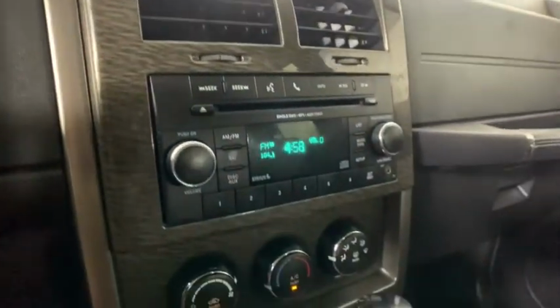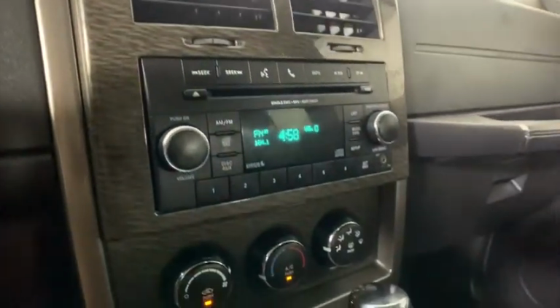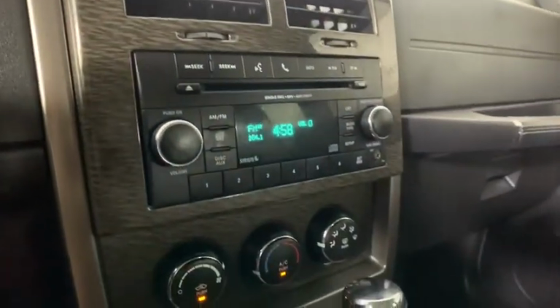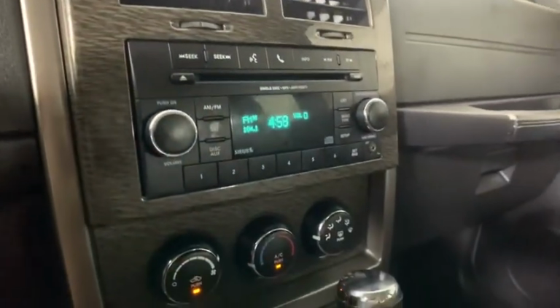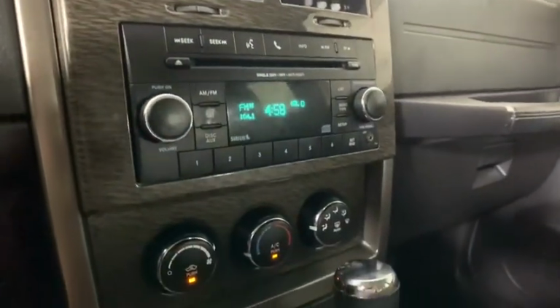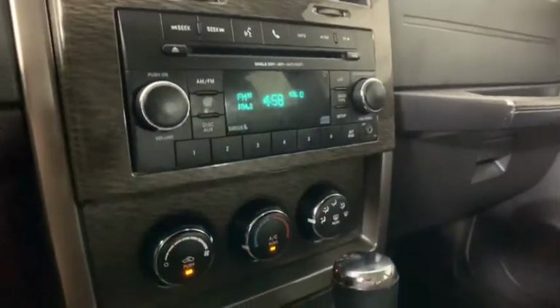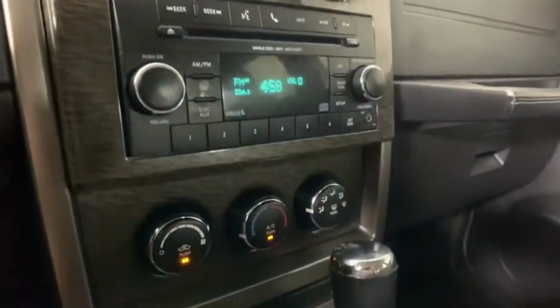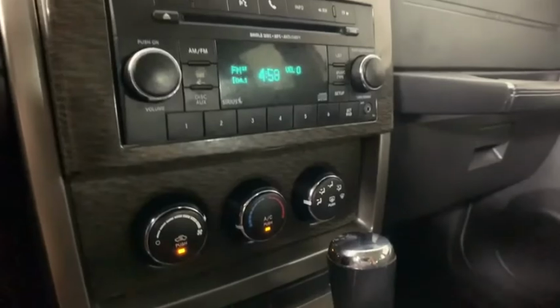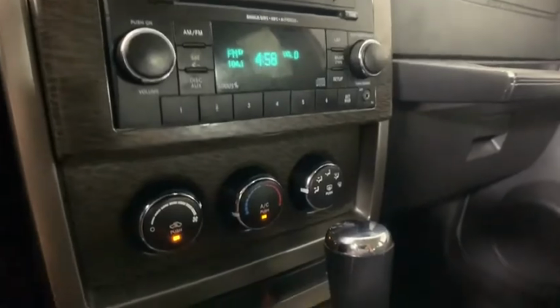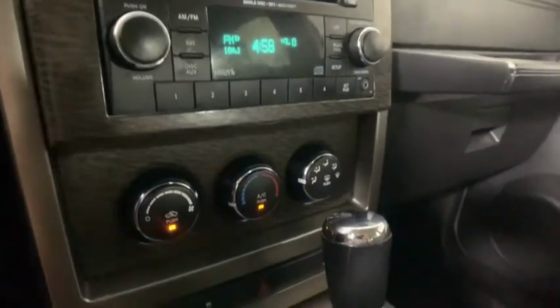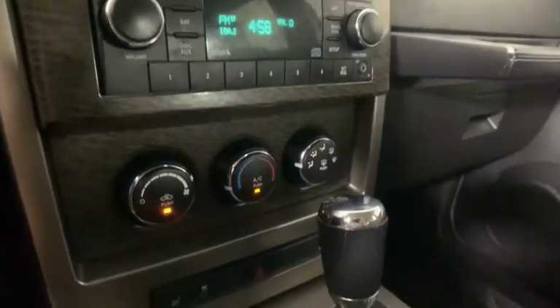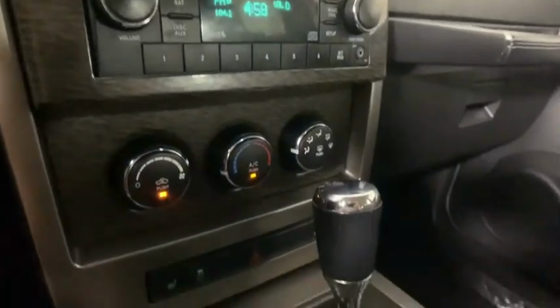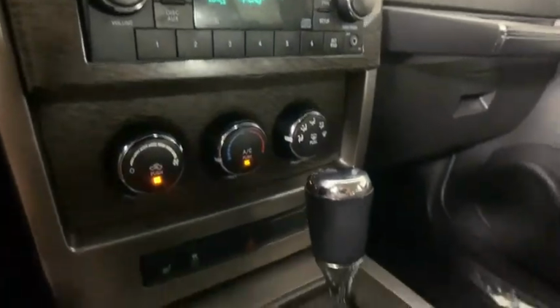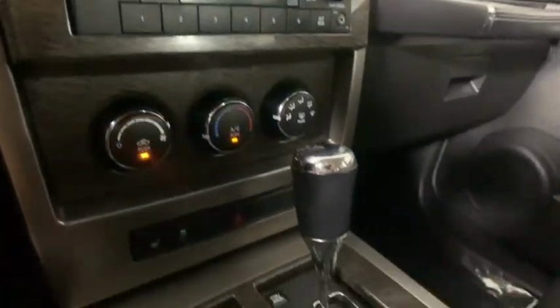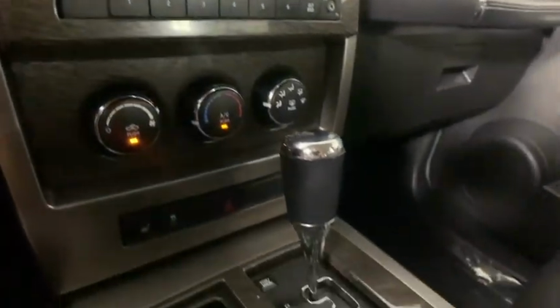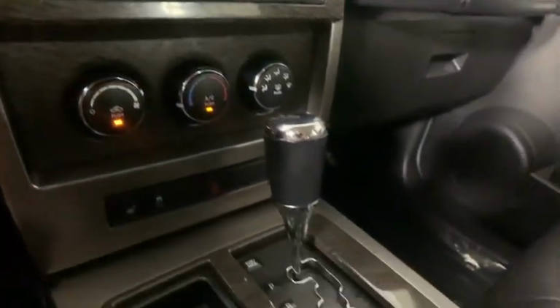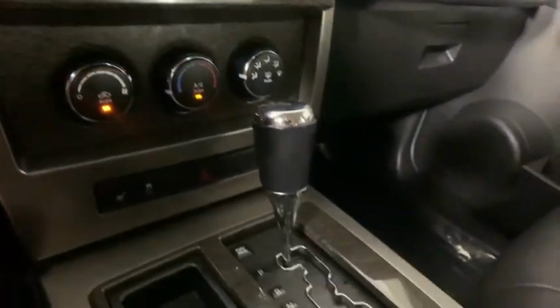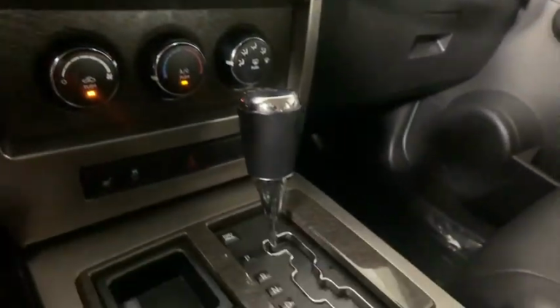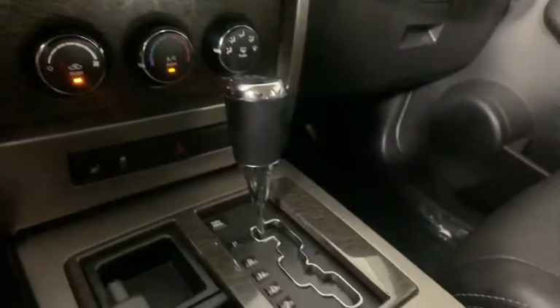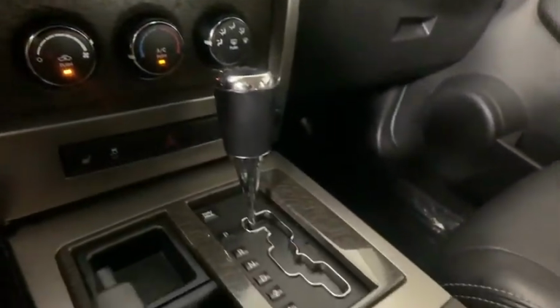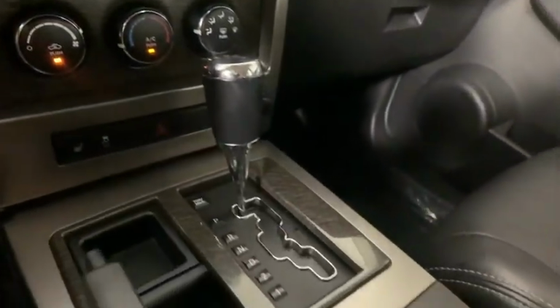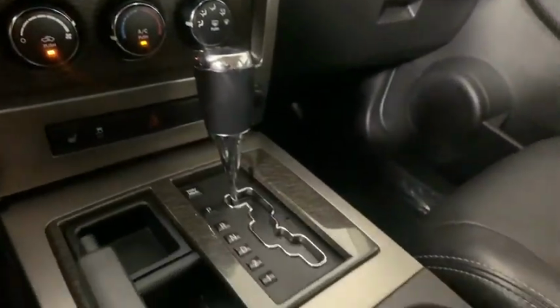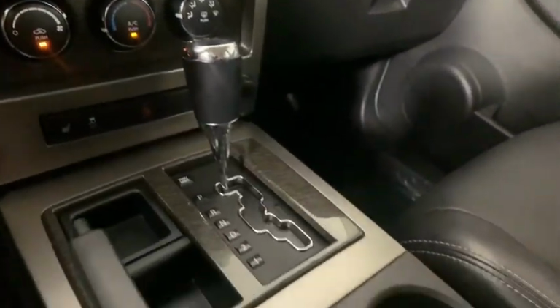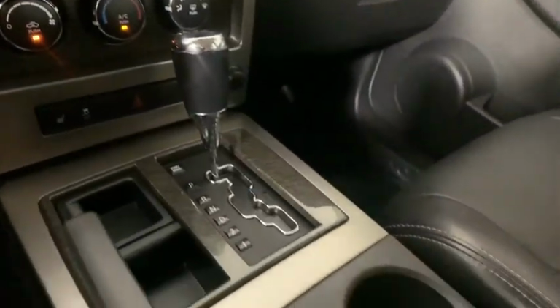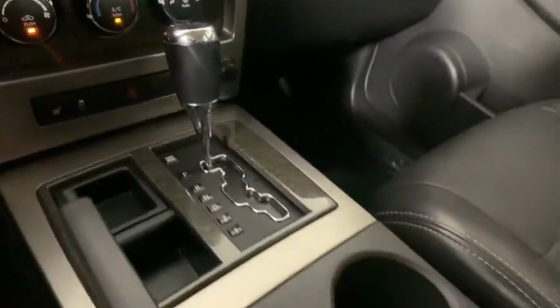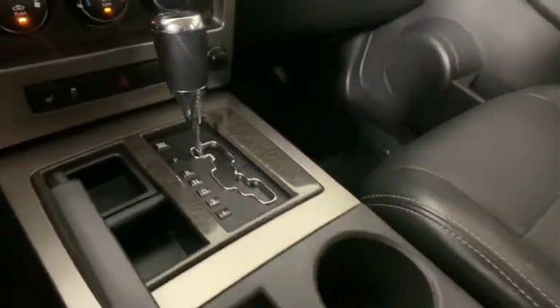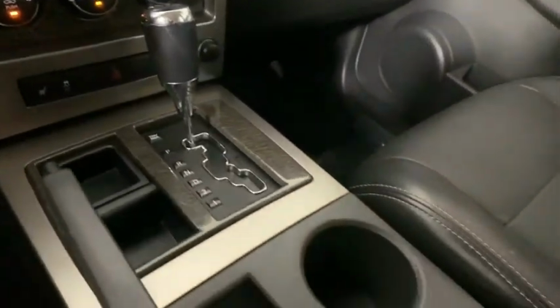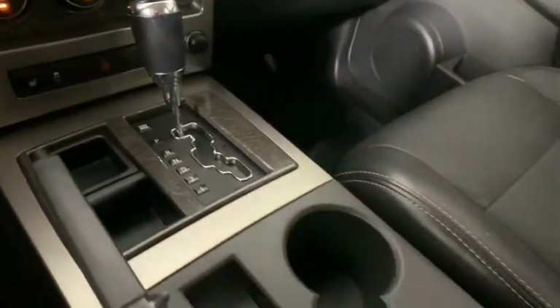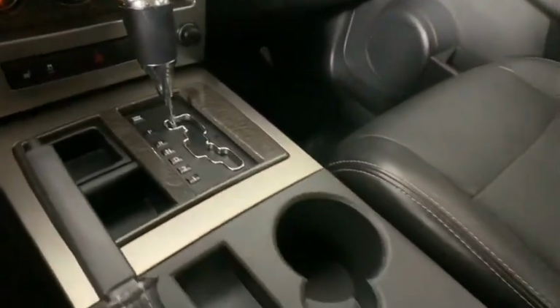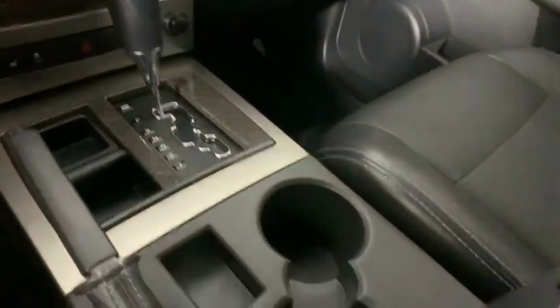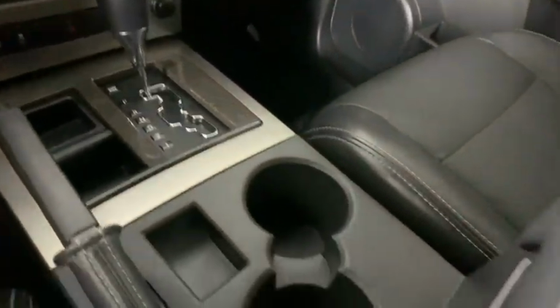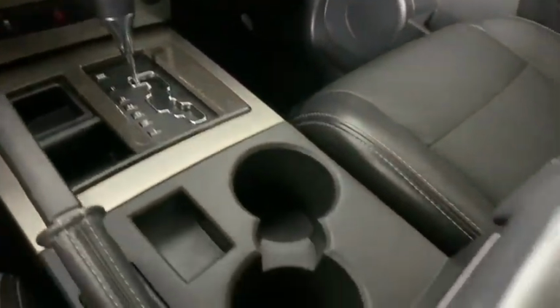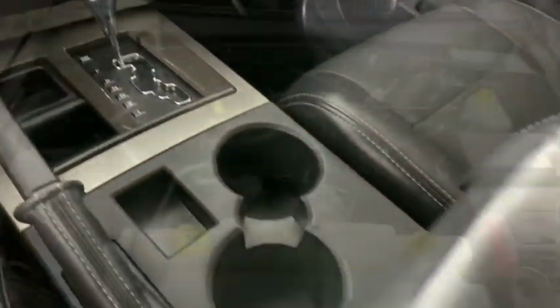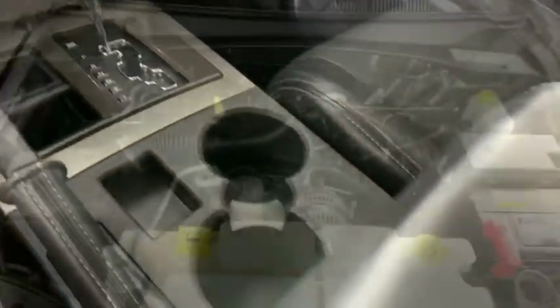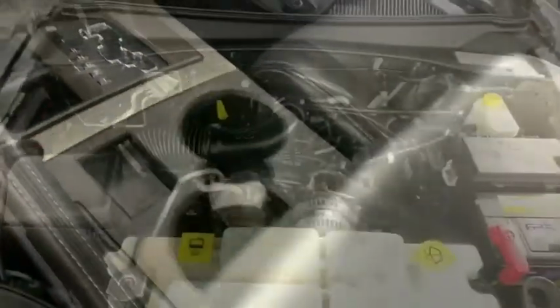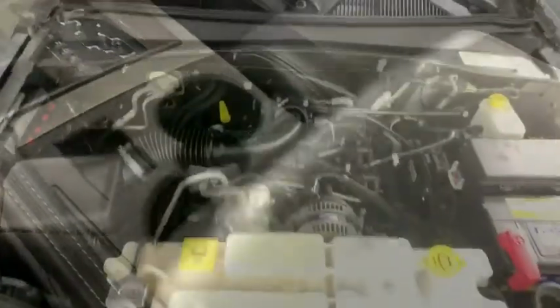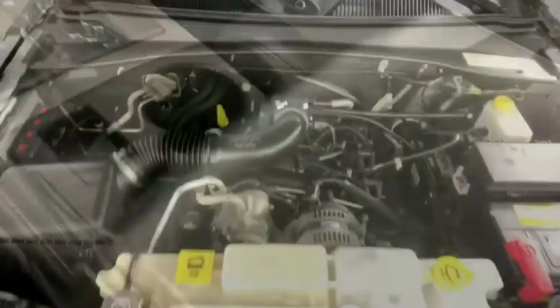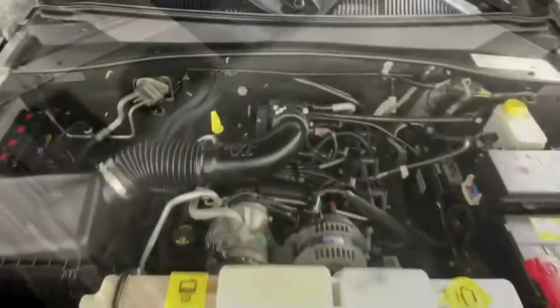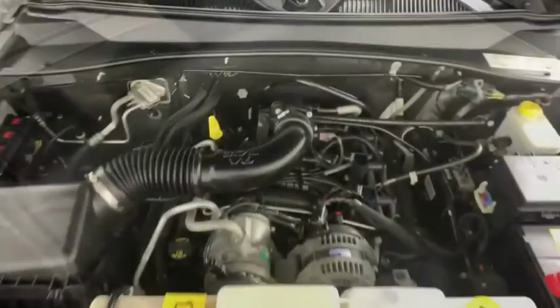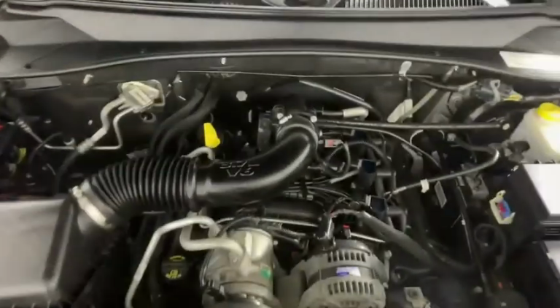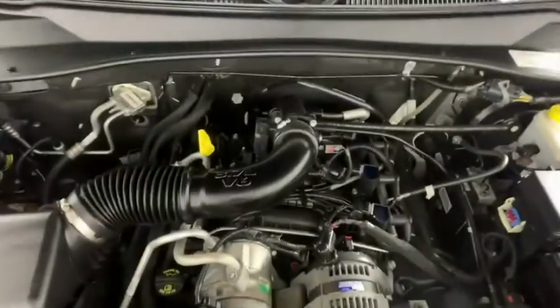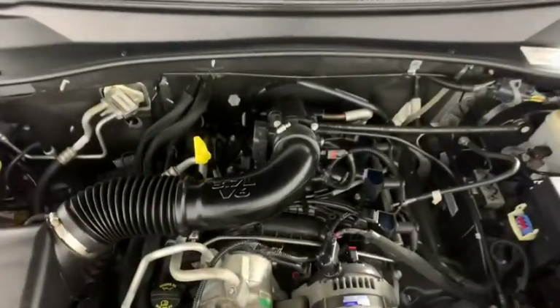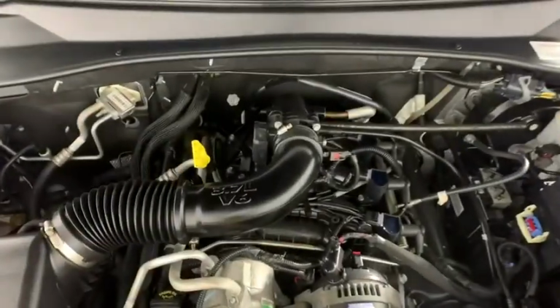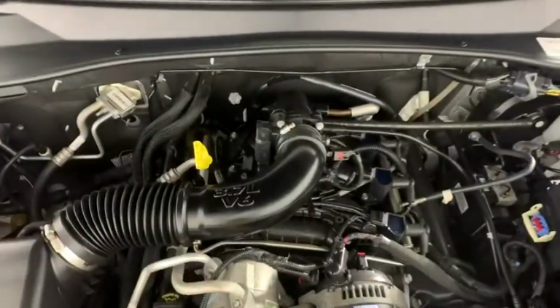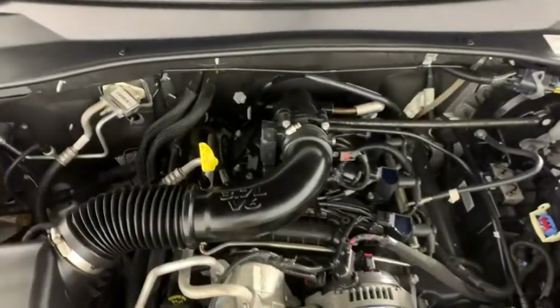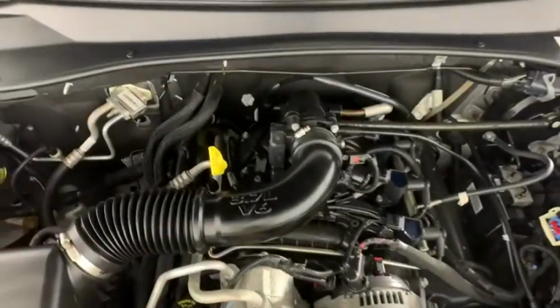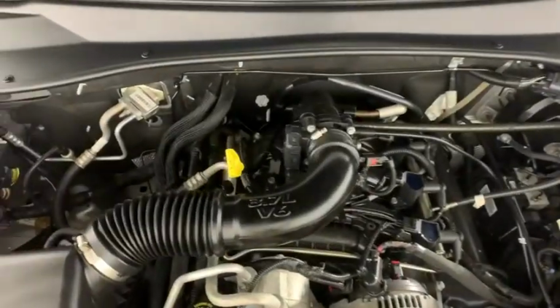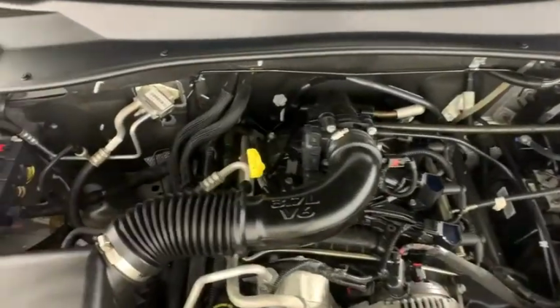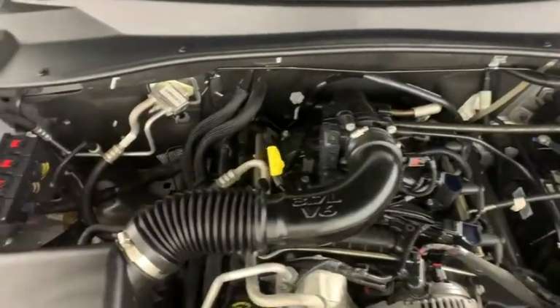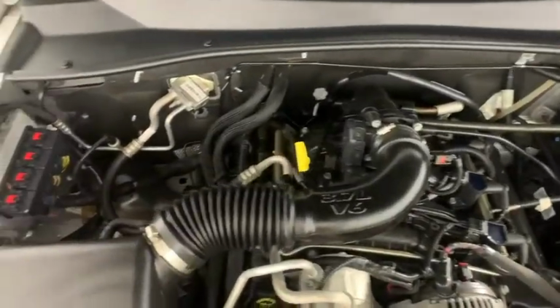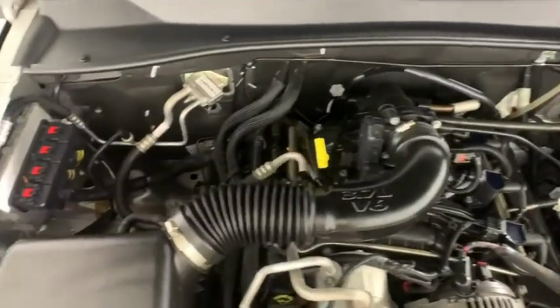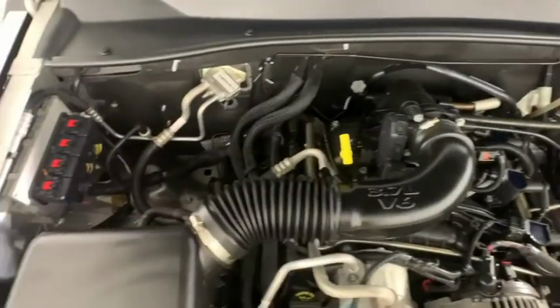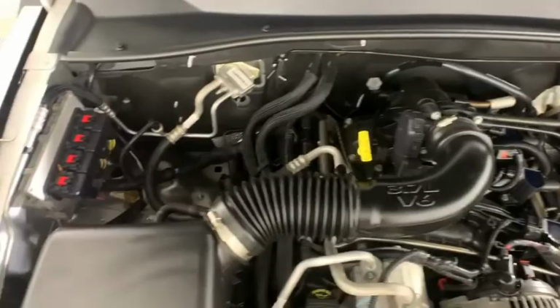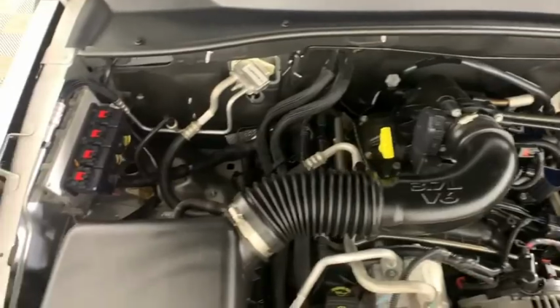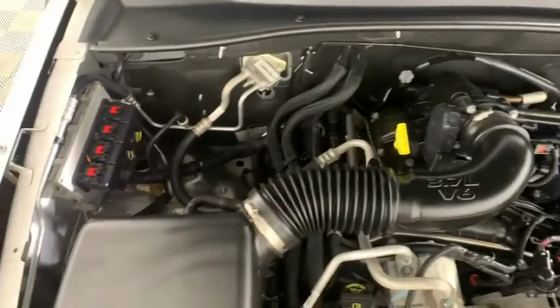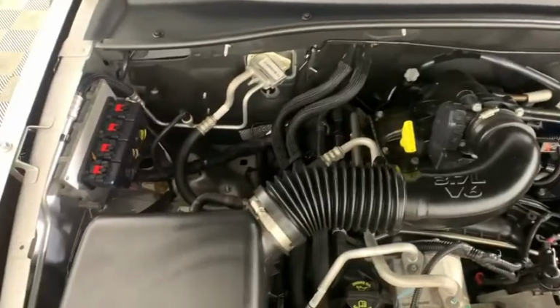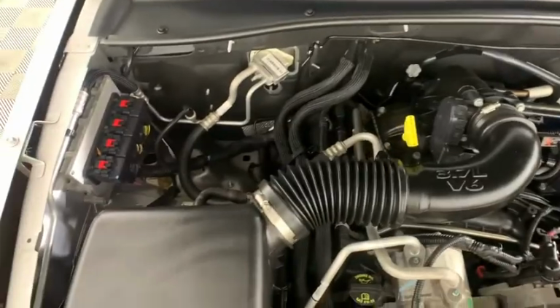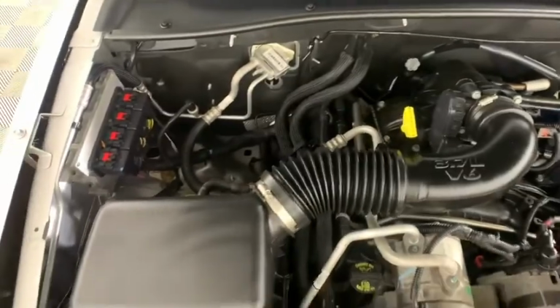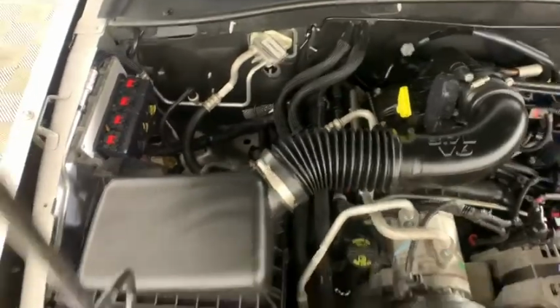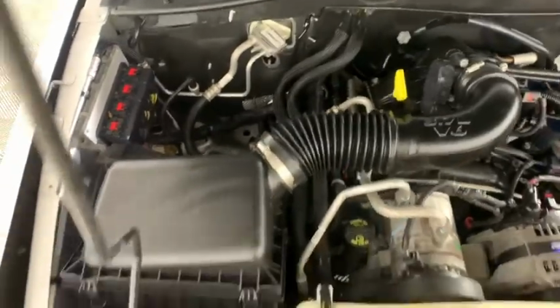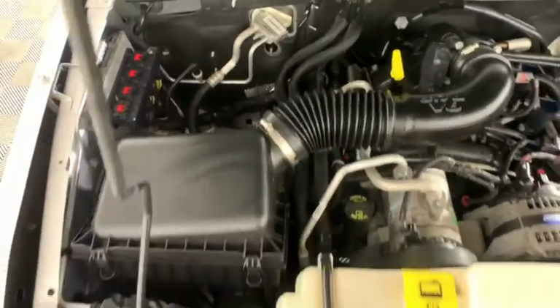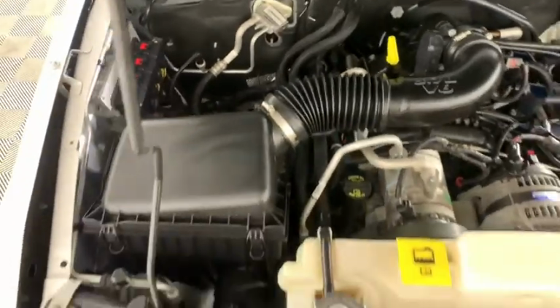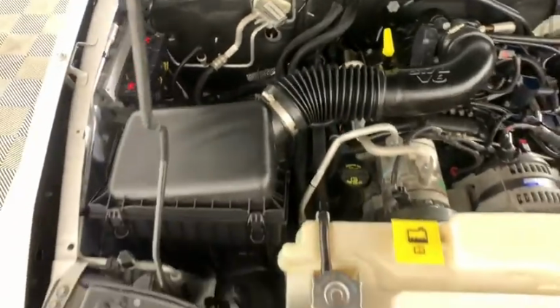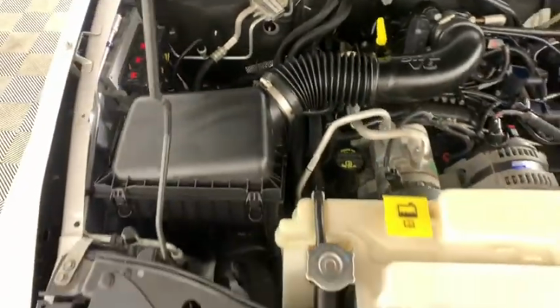Power windows, rear window defroster, trip computer, heated front seat, overhead console, panic alarm, tachometer.